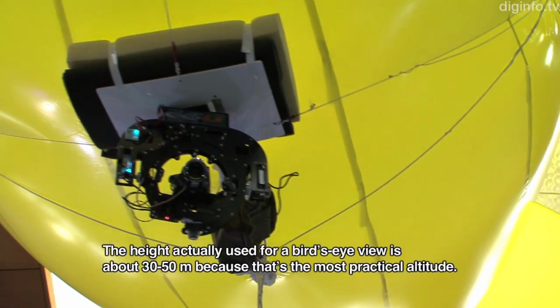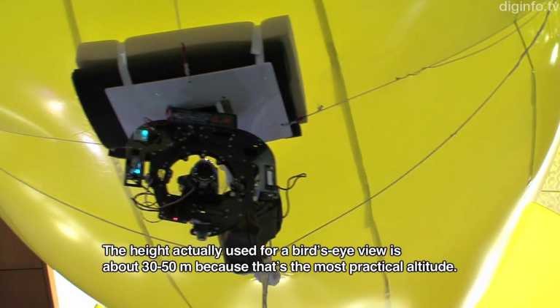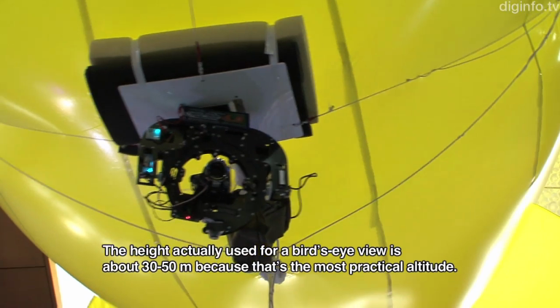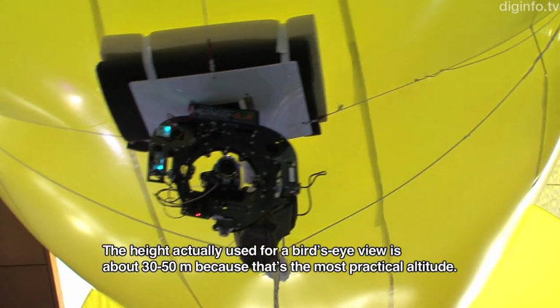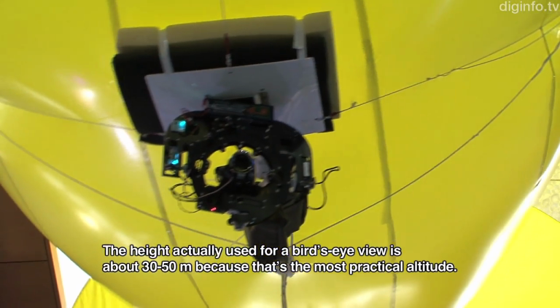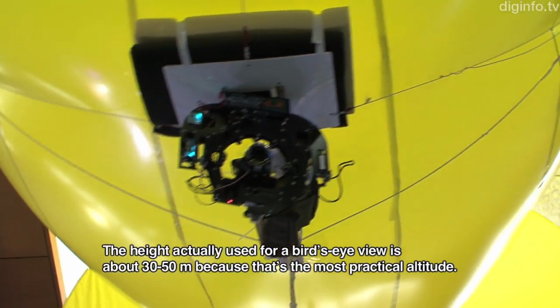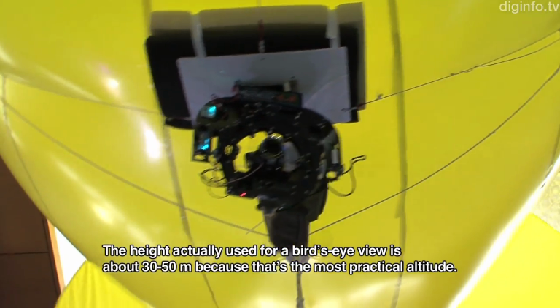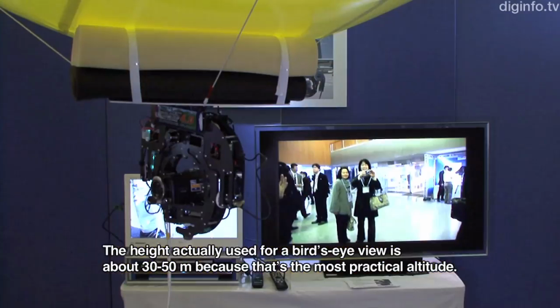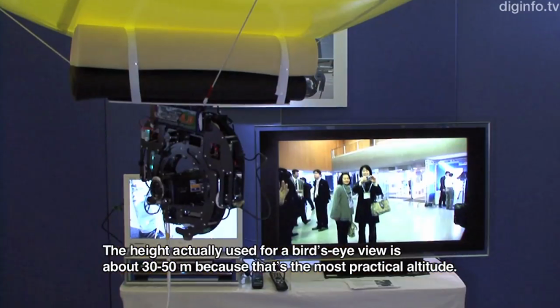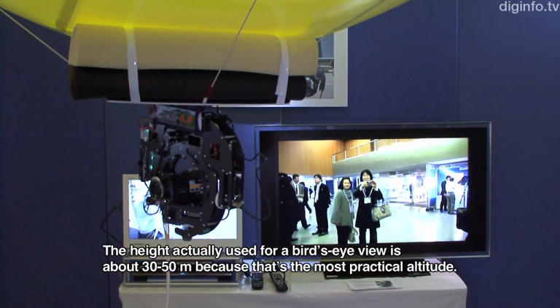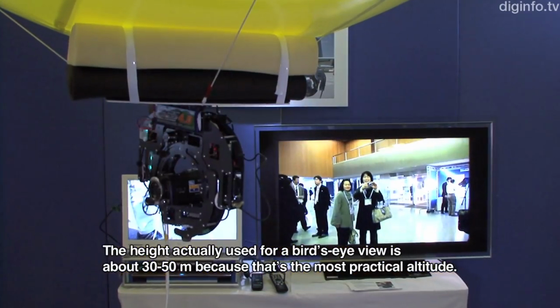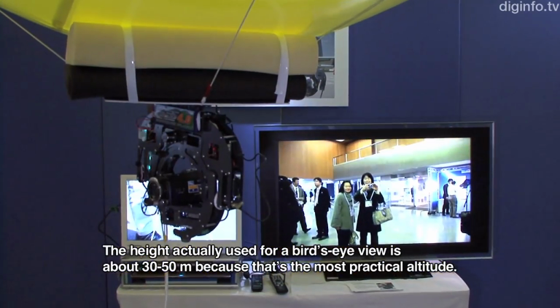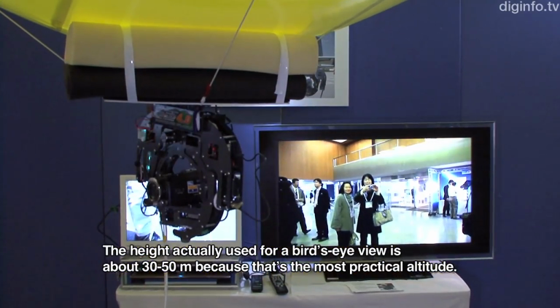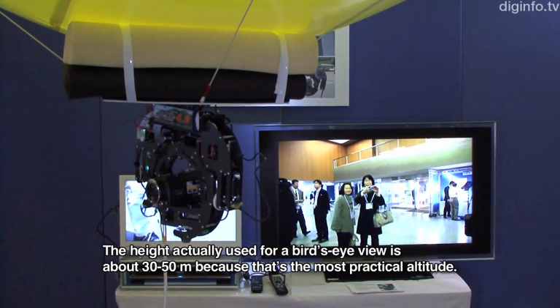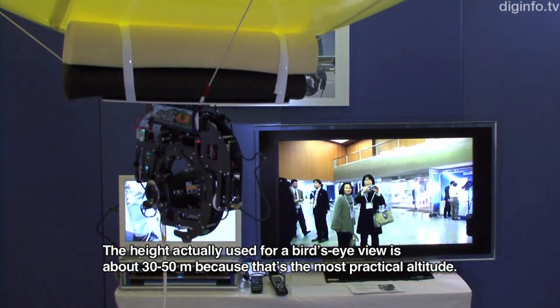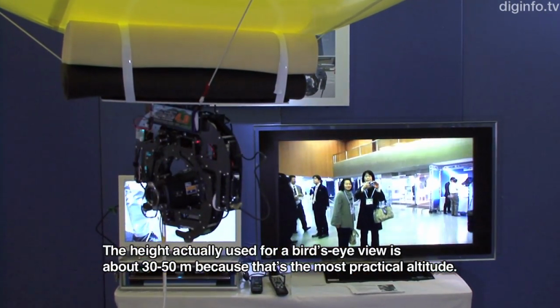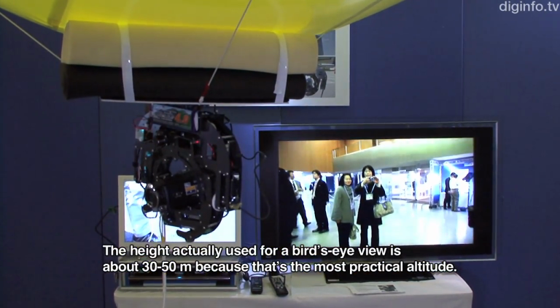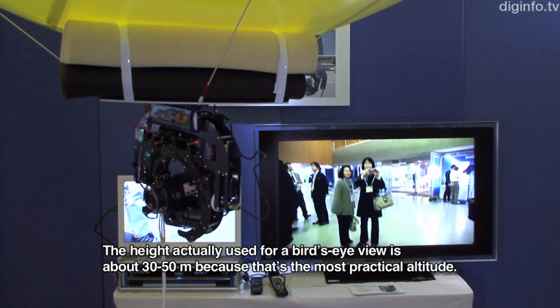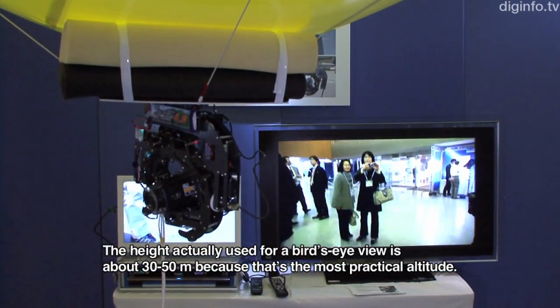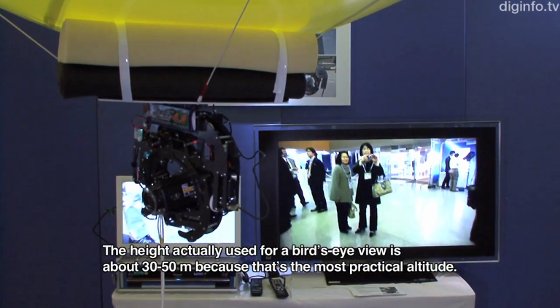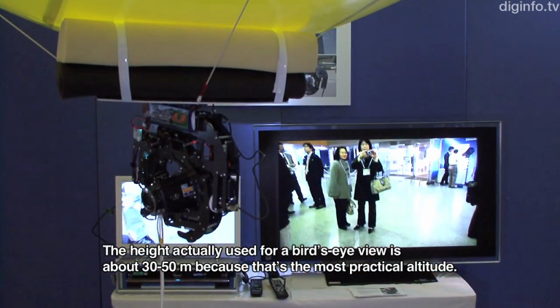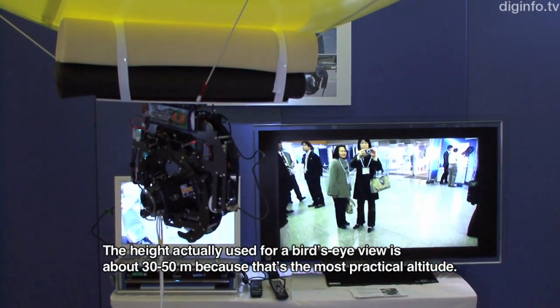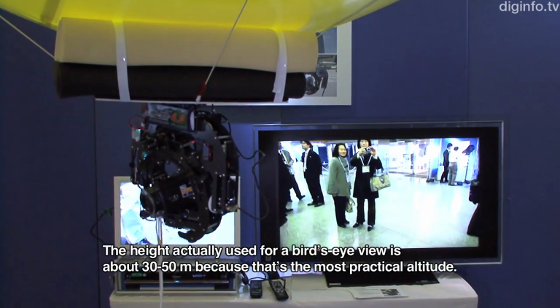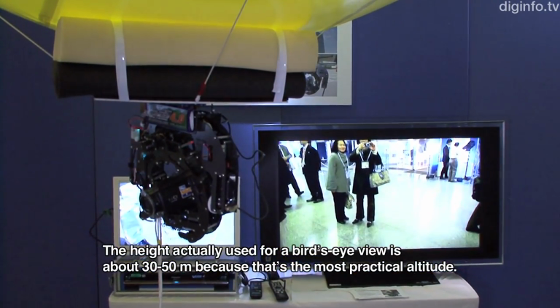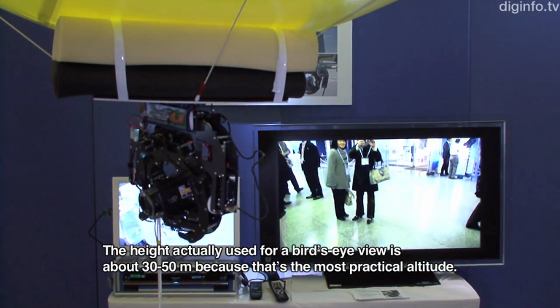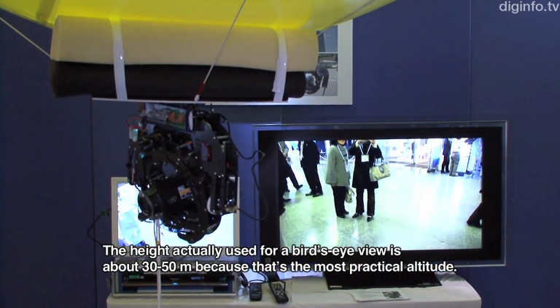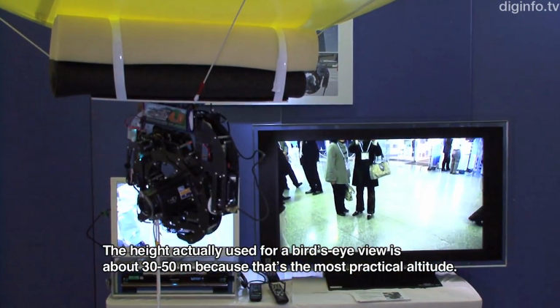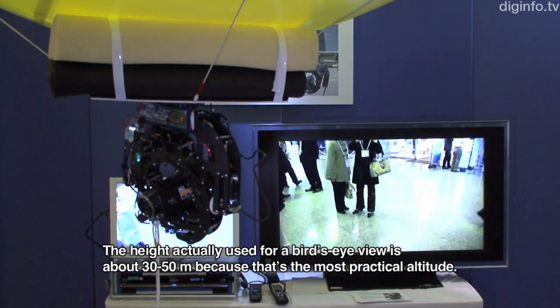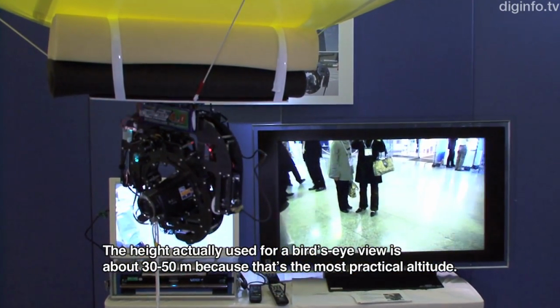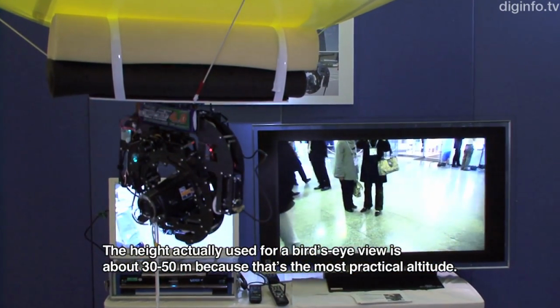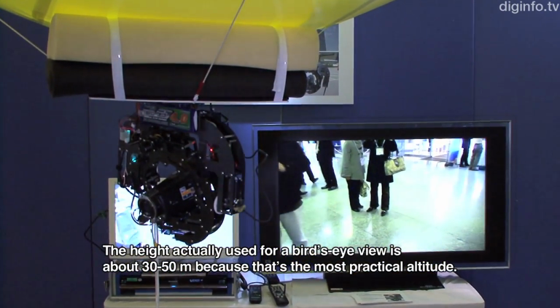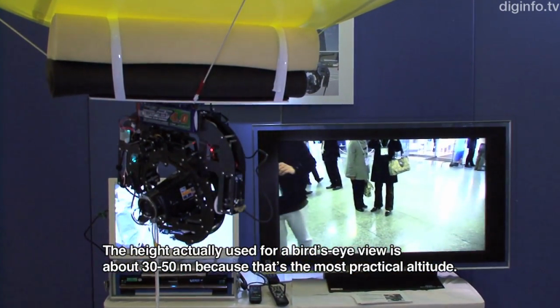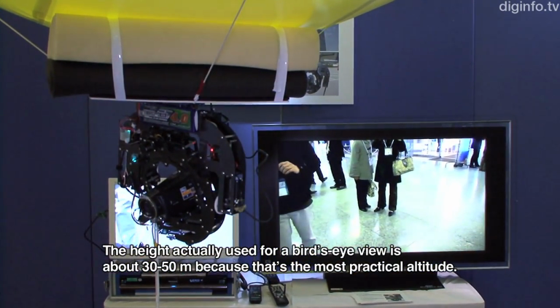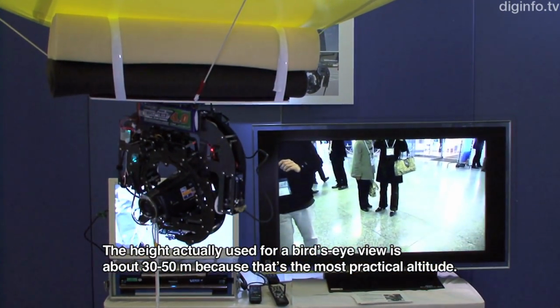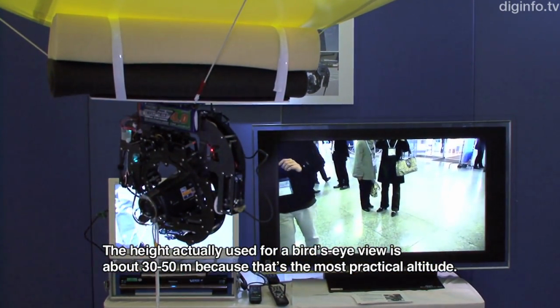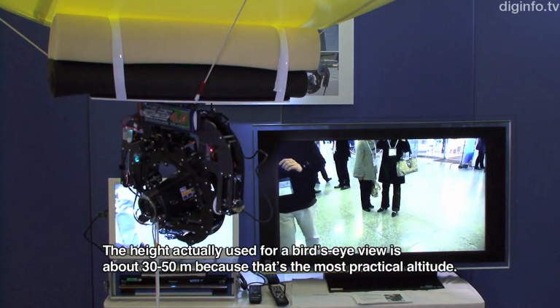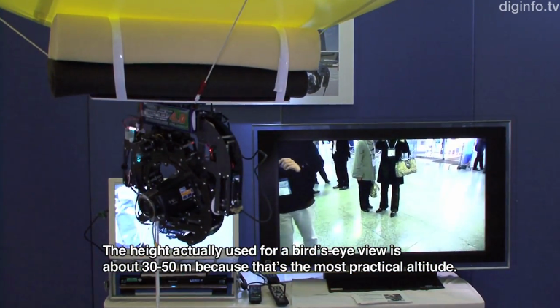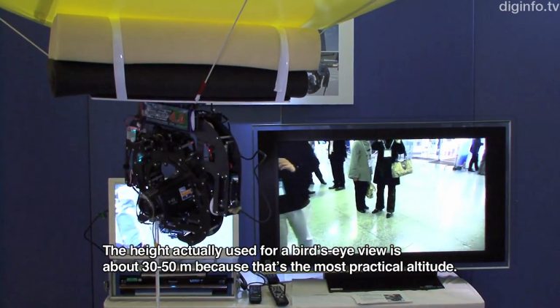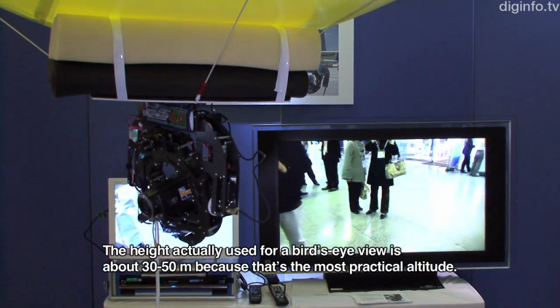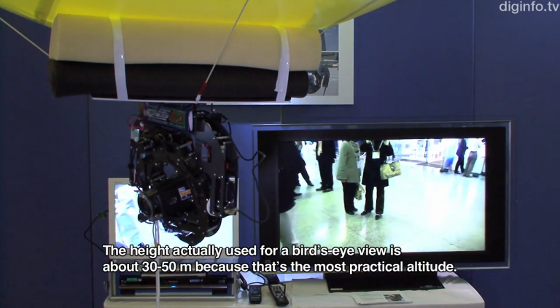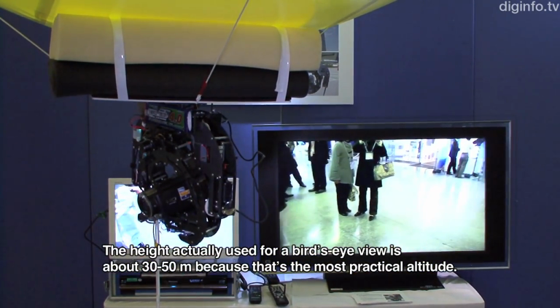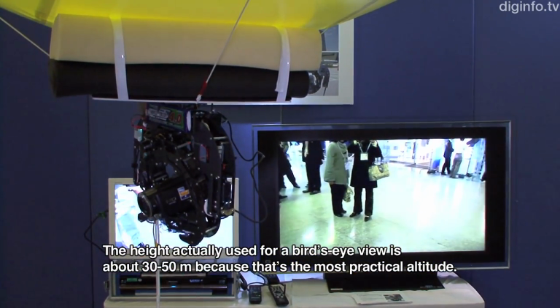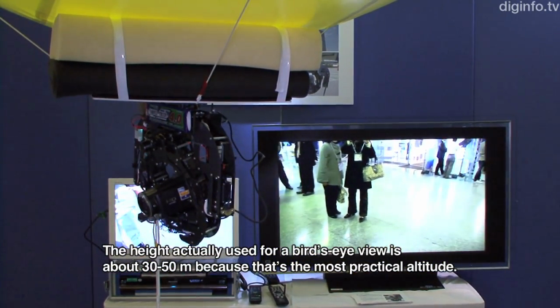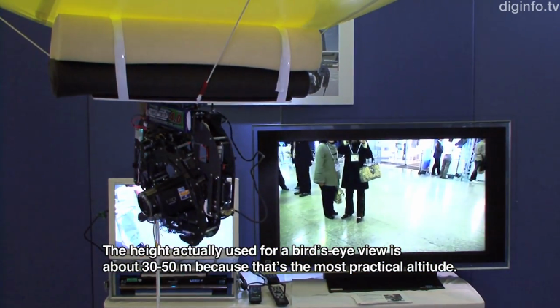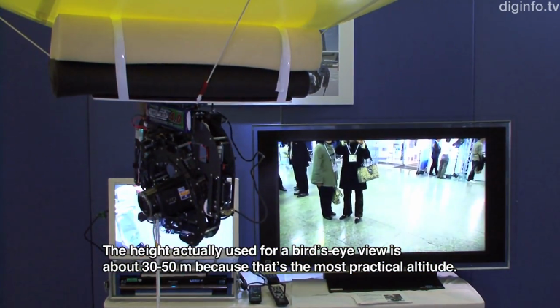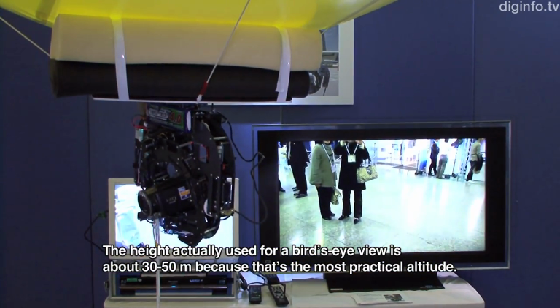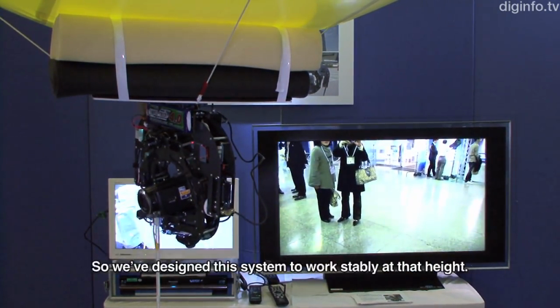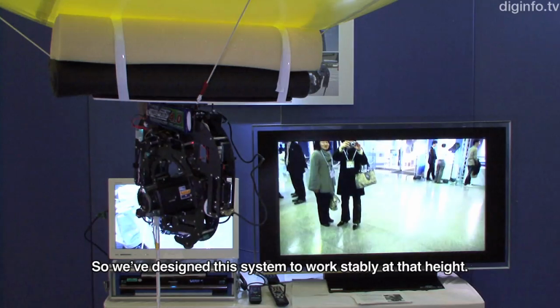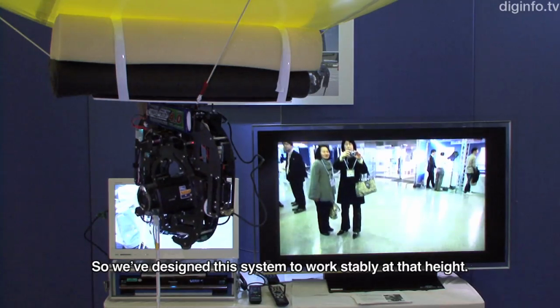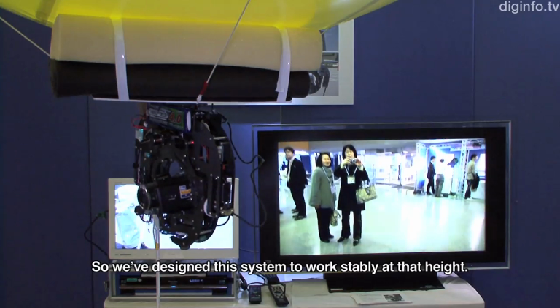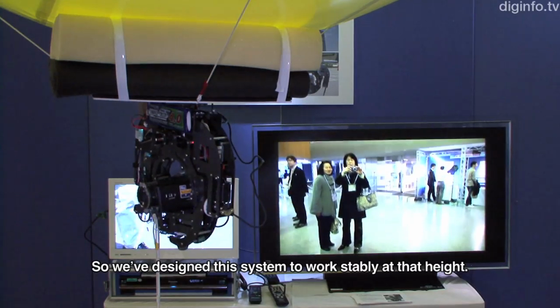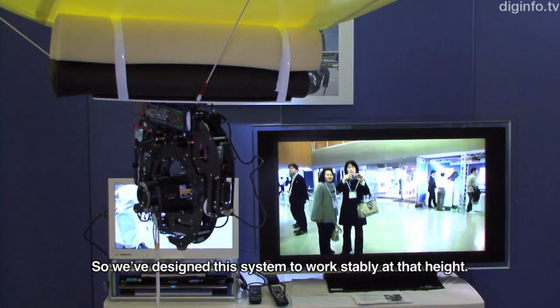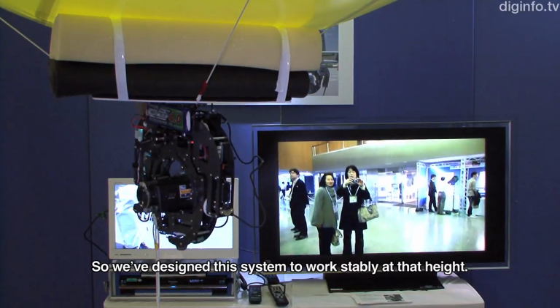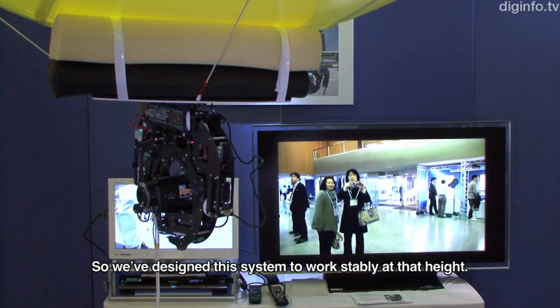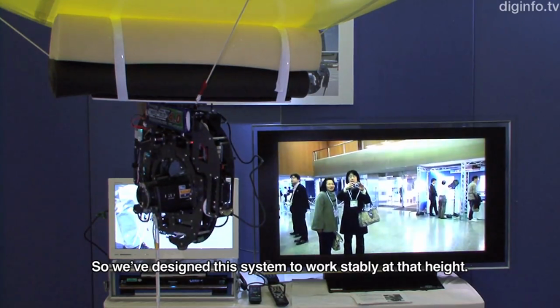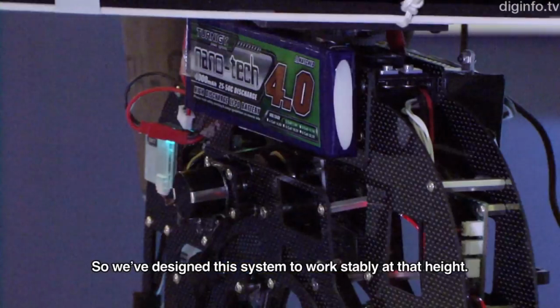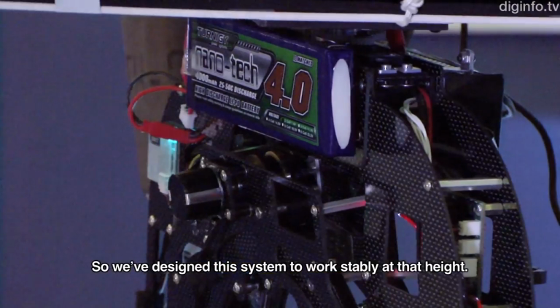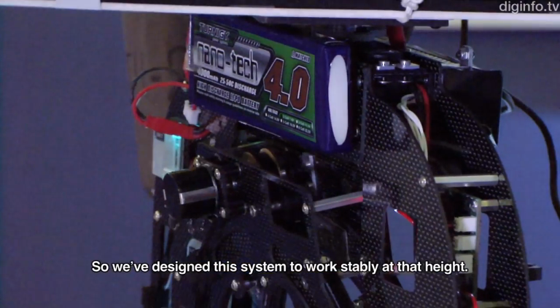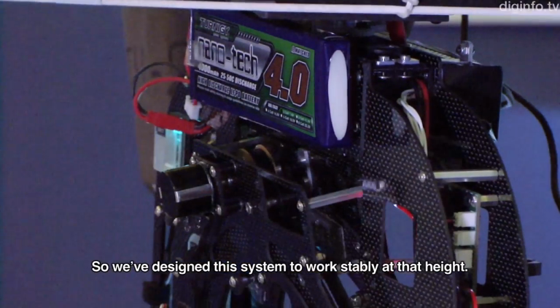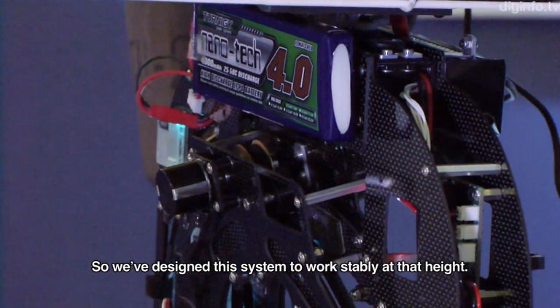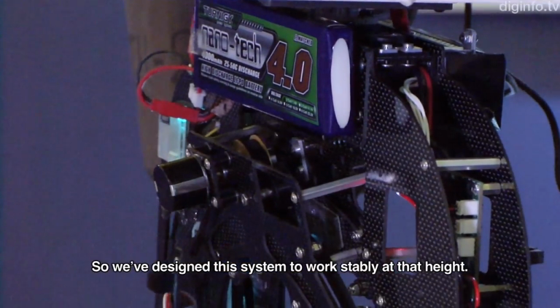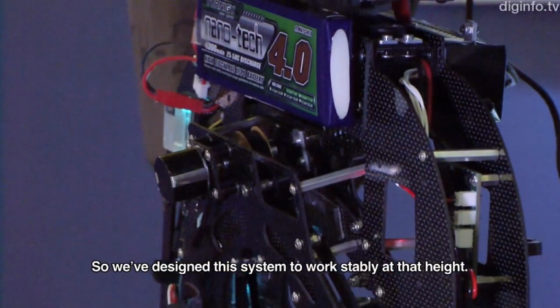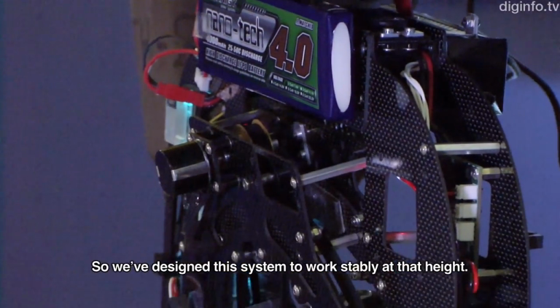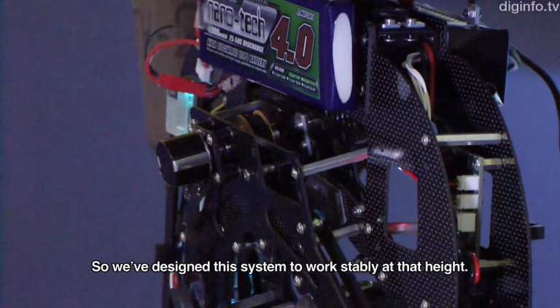The height of the camera is just 30-50mm, which is the most effective feature of the camera.